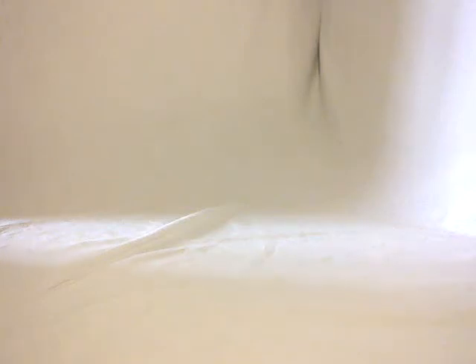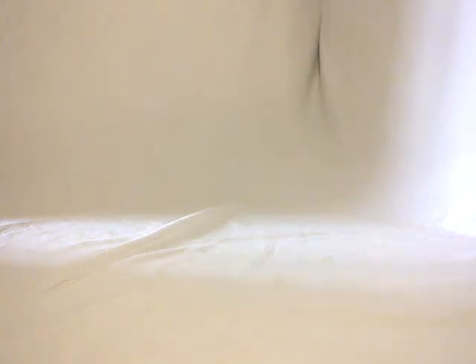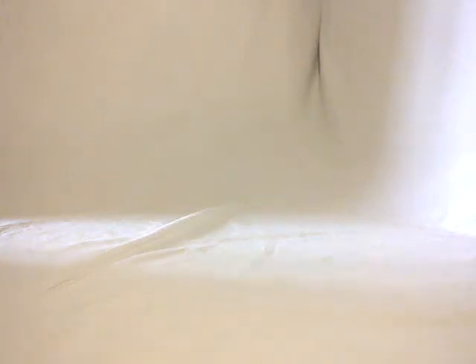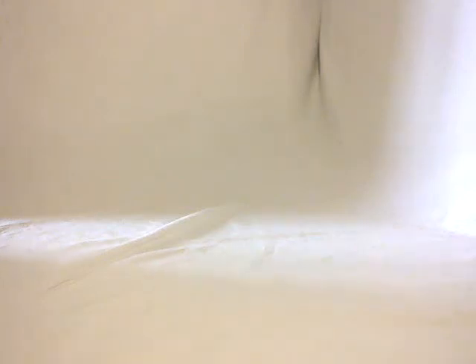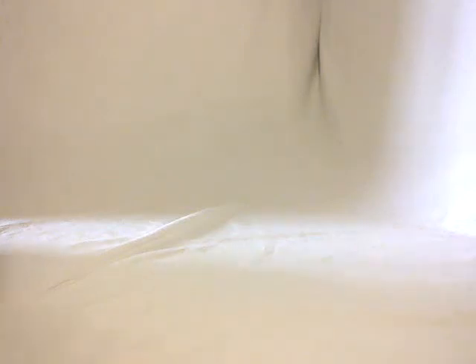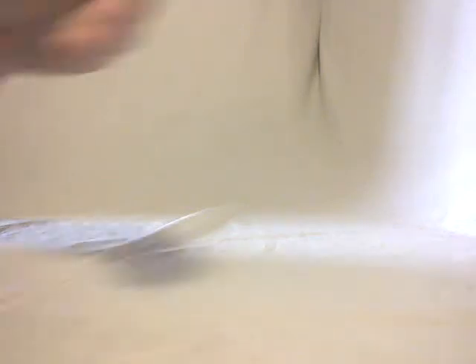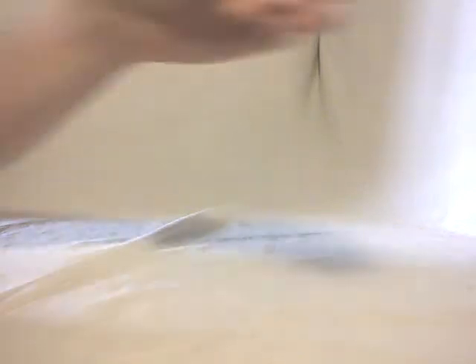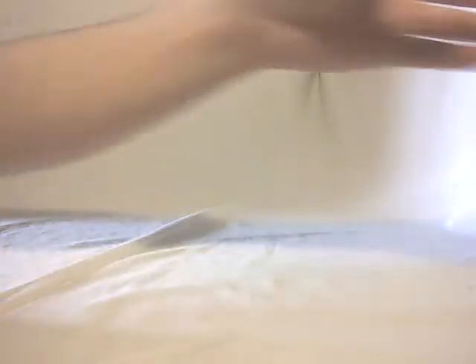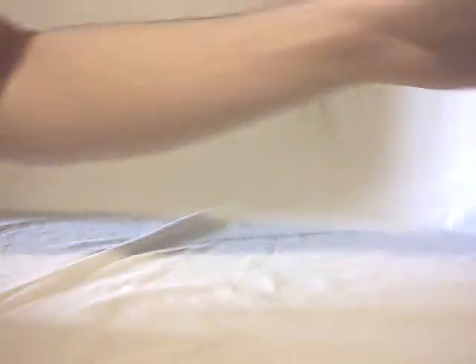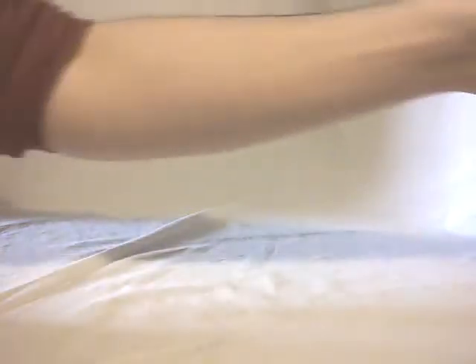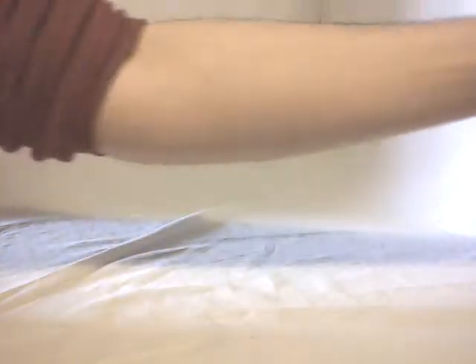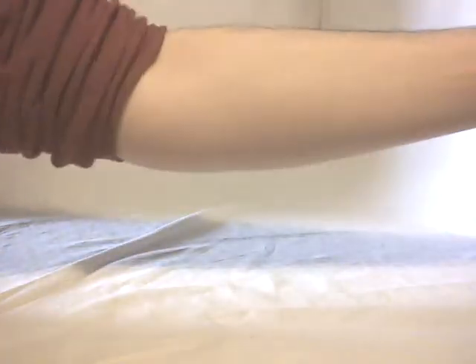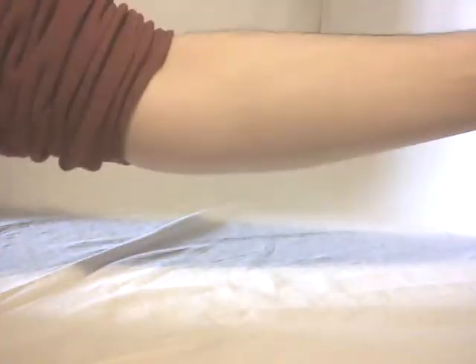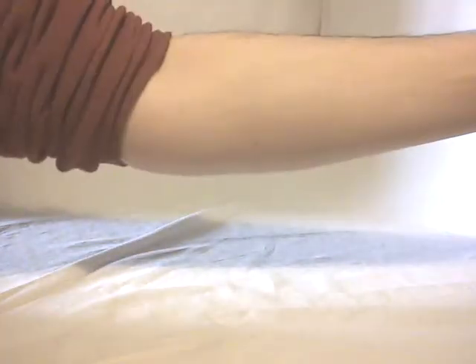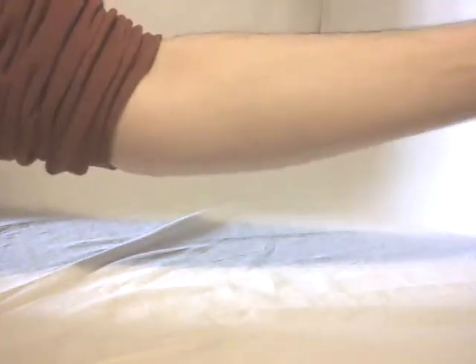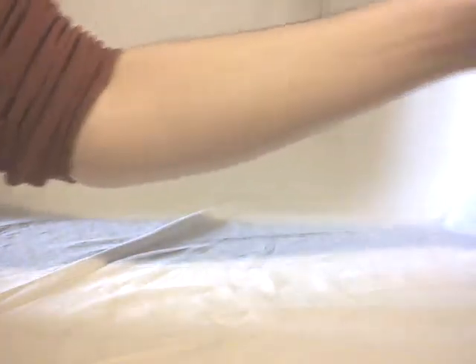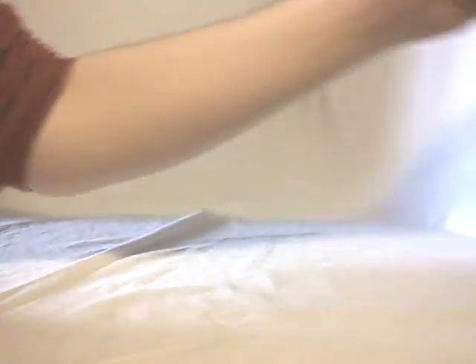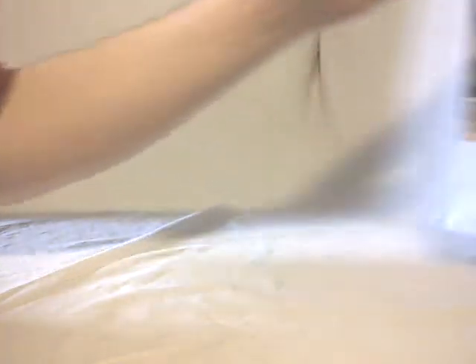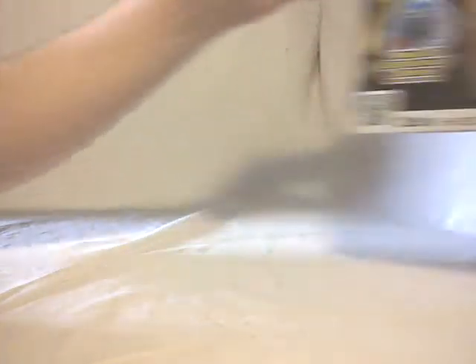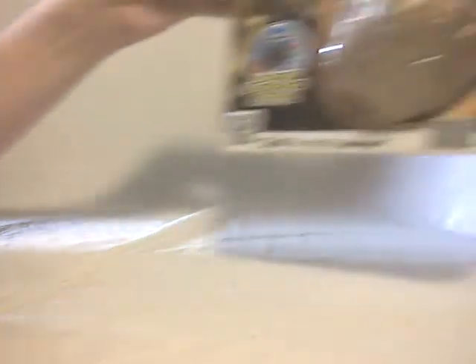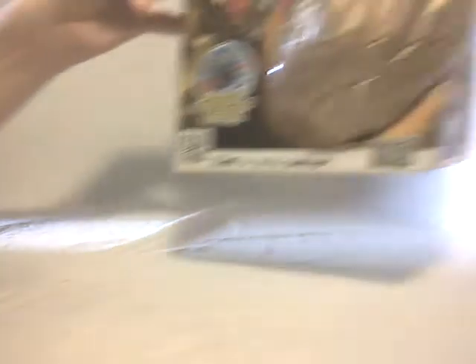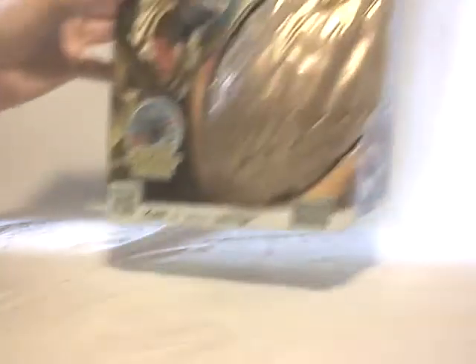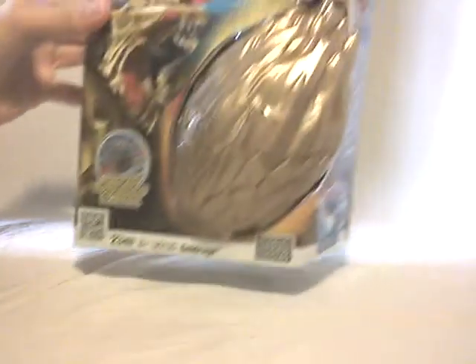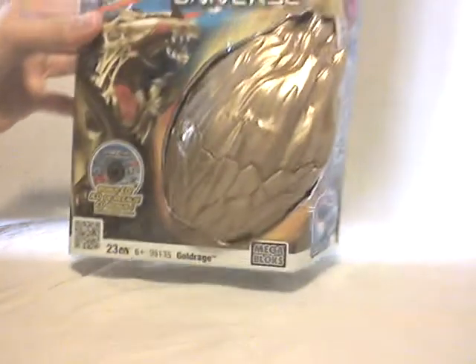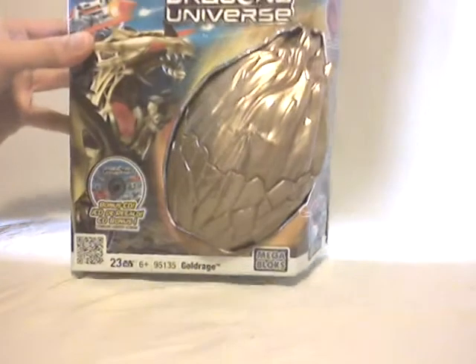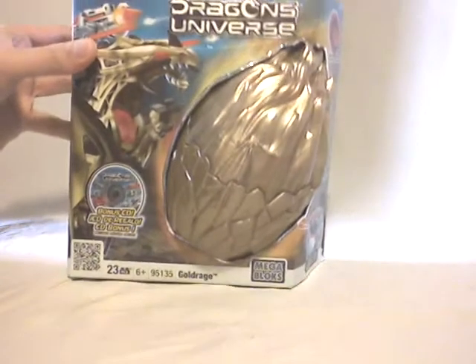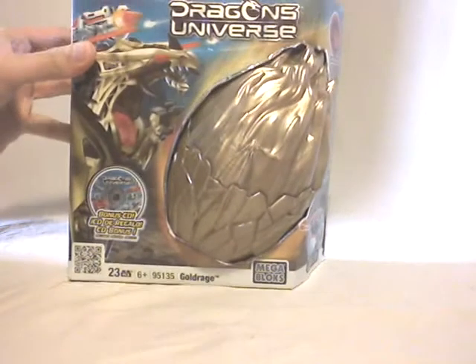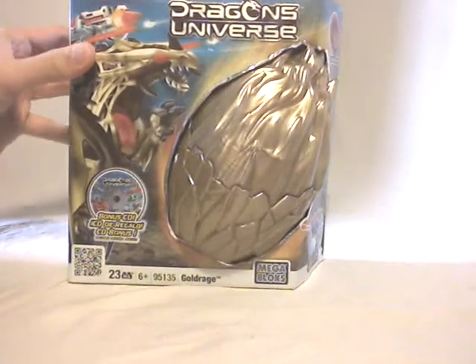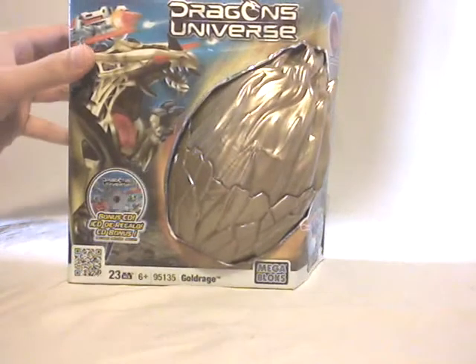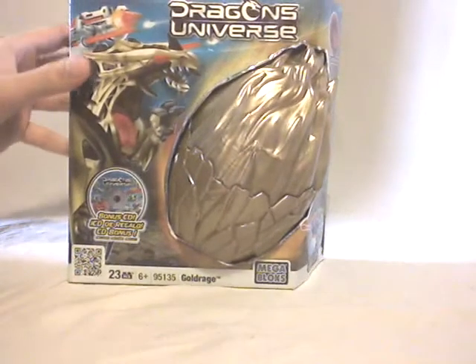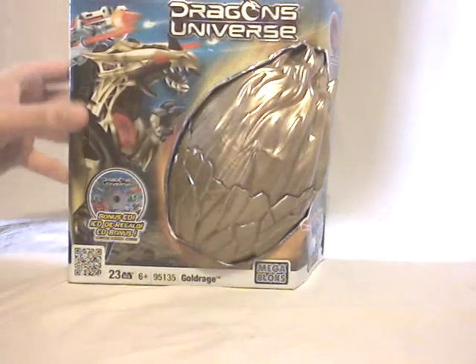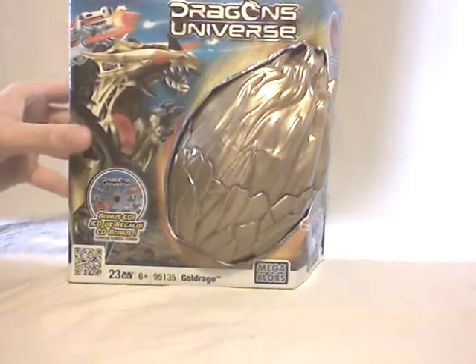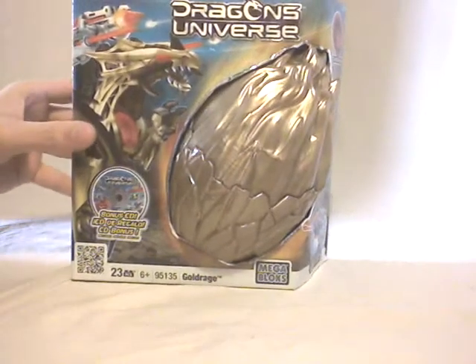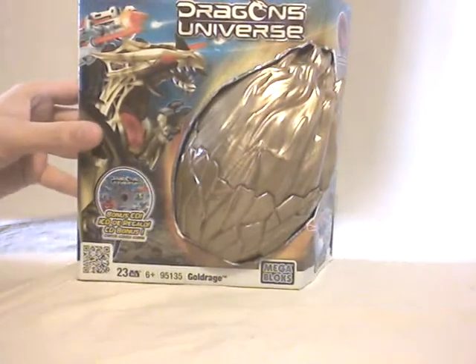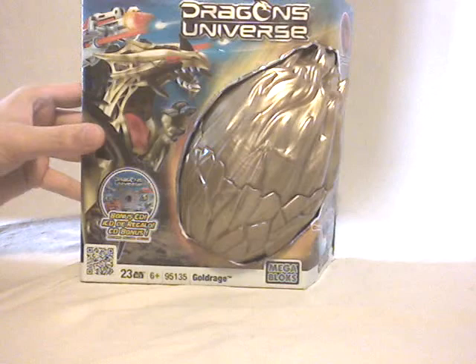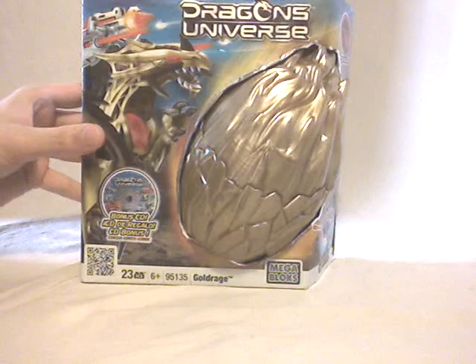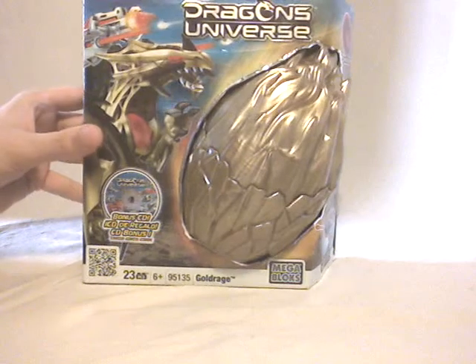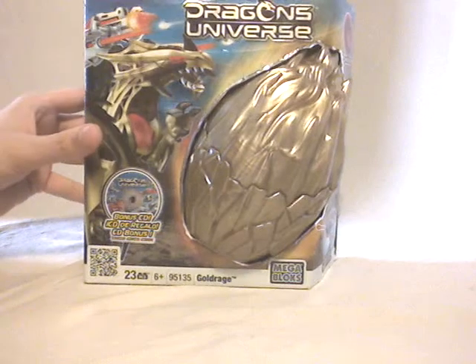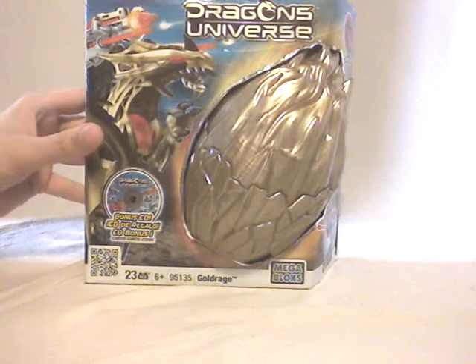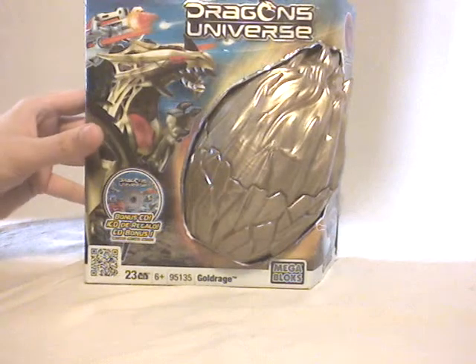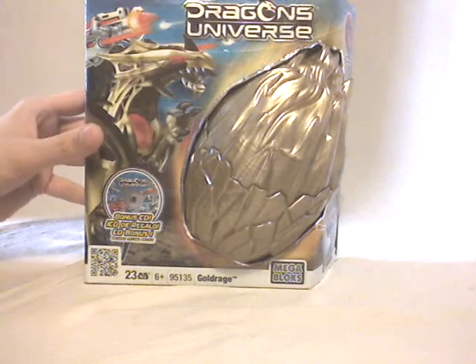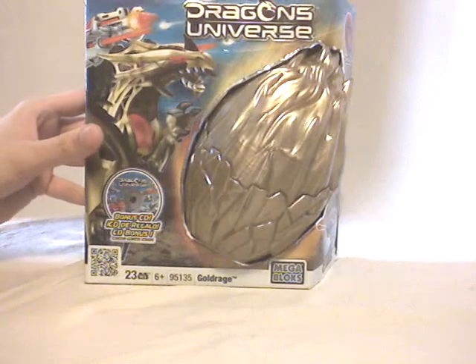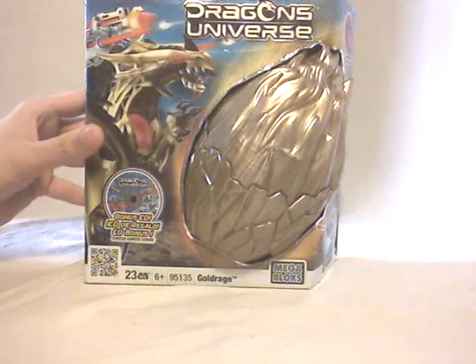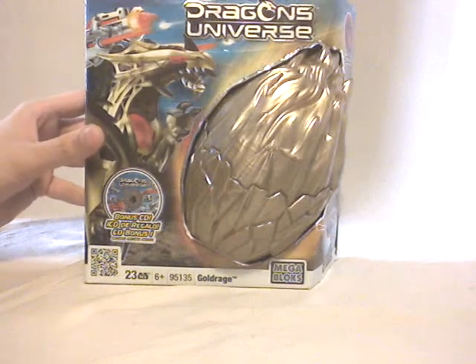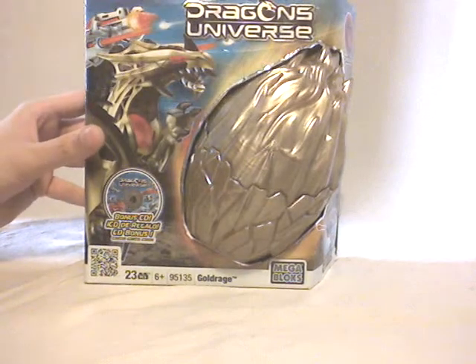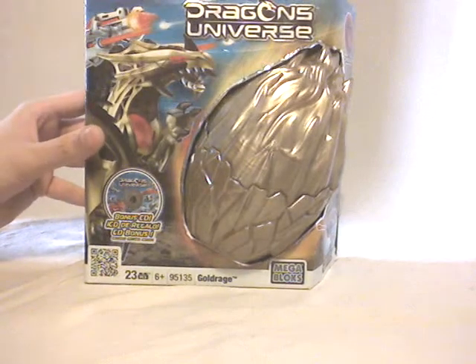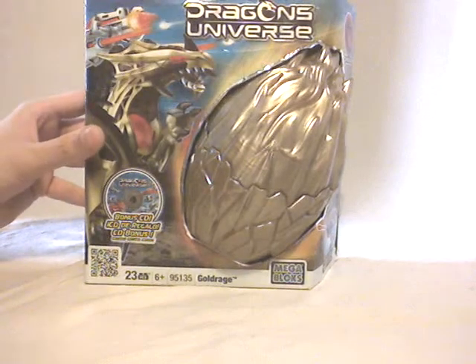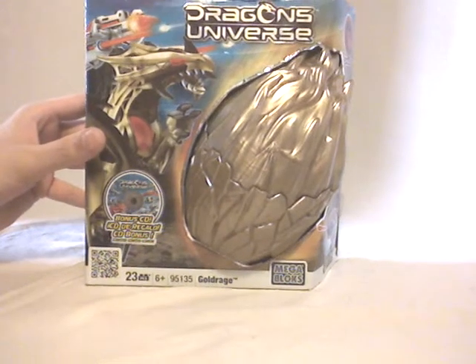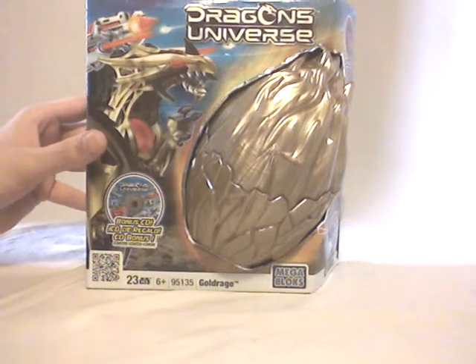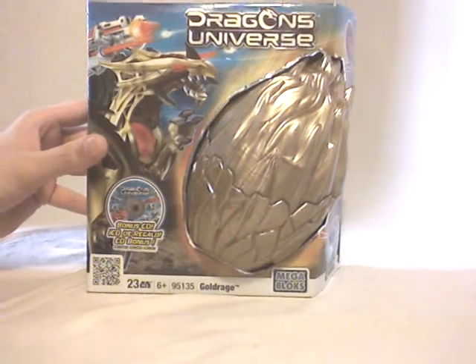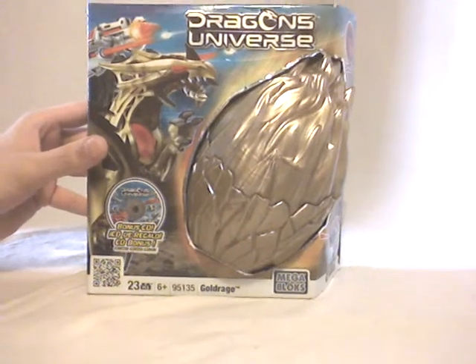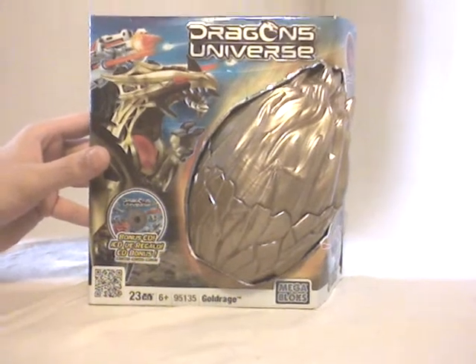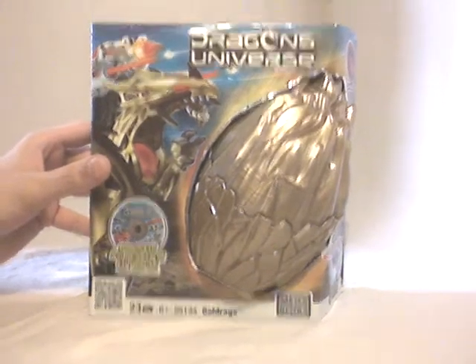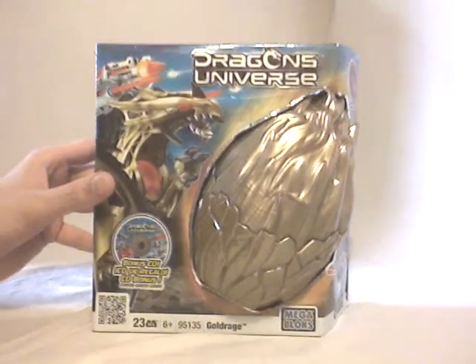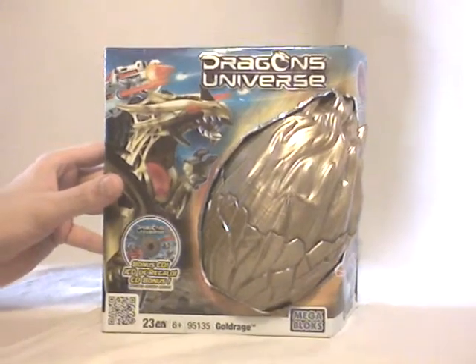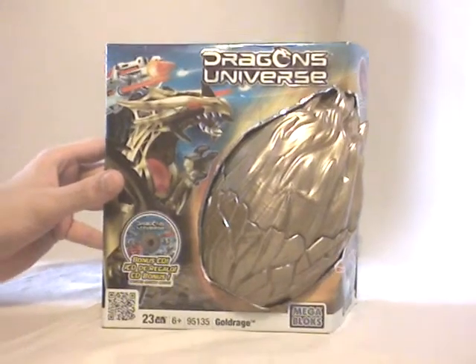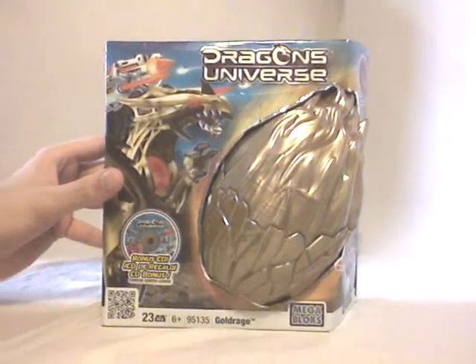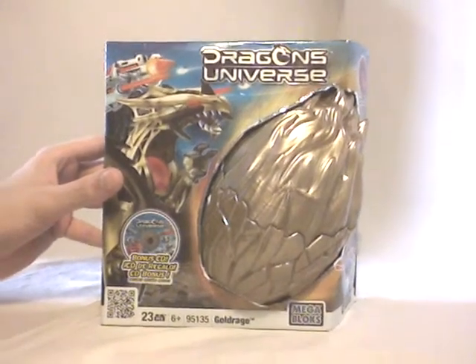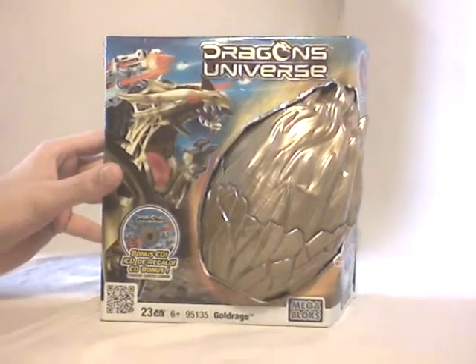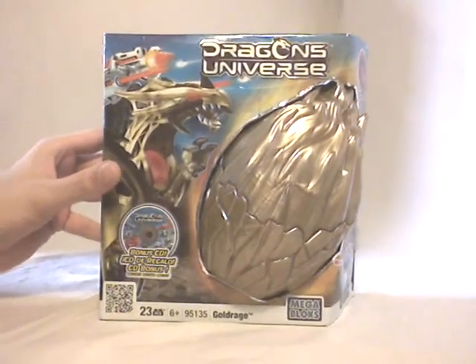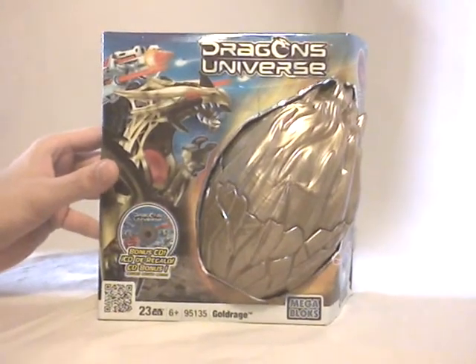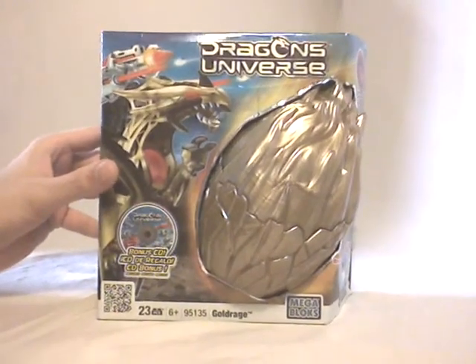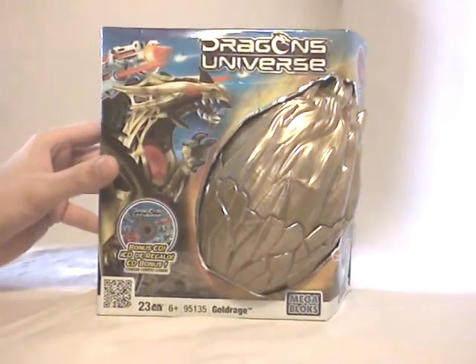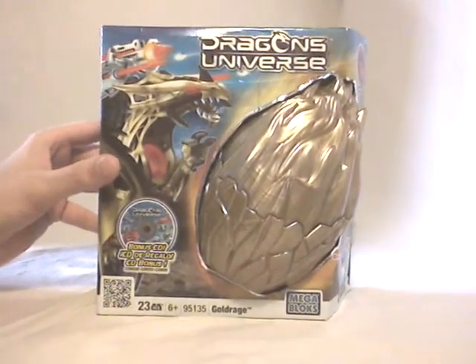And it's going to be Gold Wedge, one of the mid-sized dragons and also a Toys R Us exclusive set.